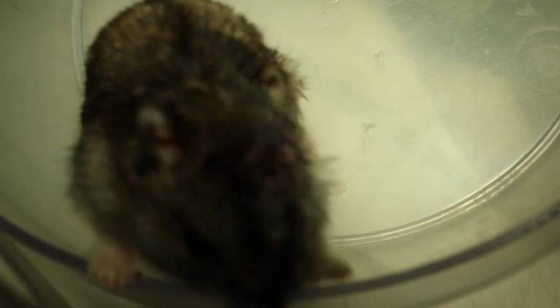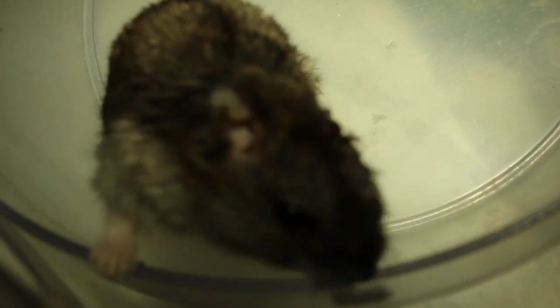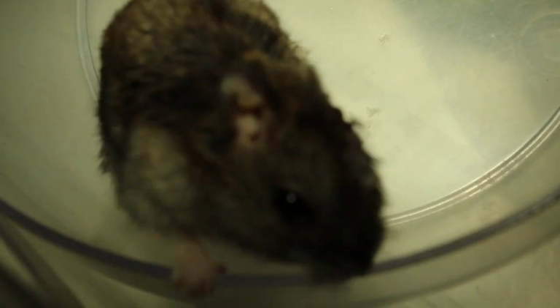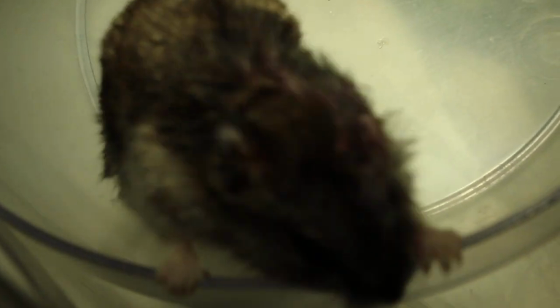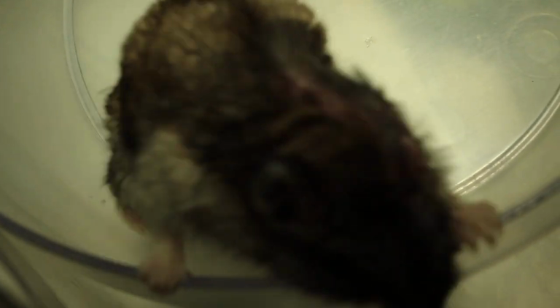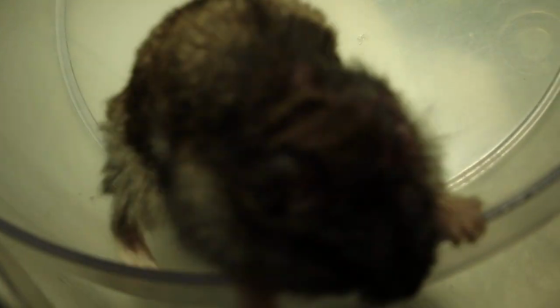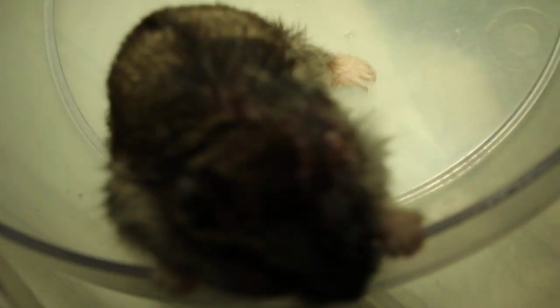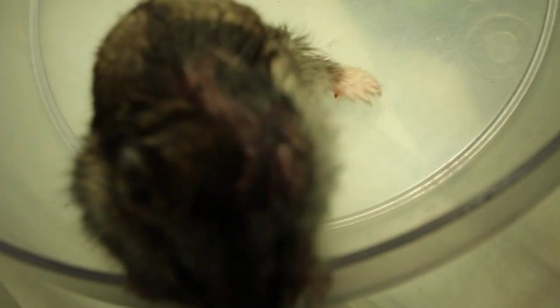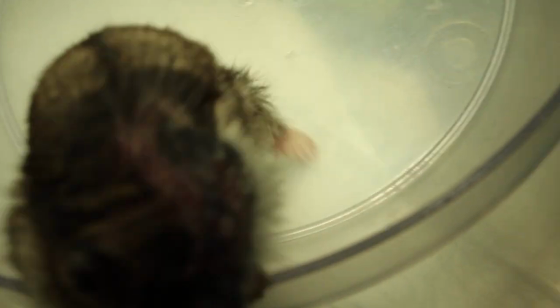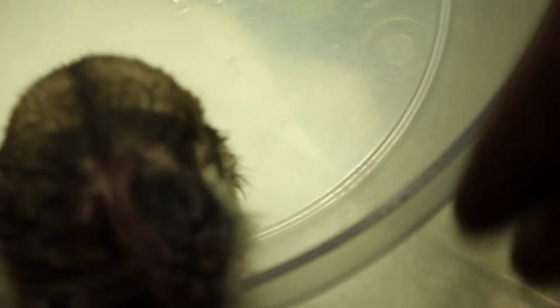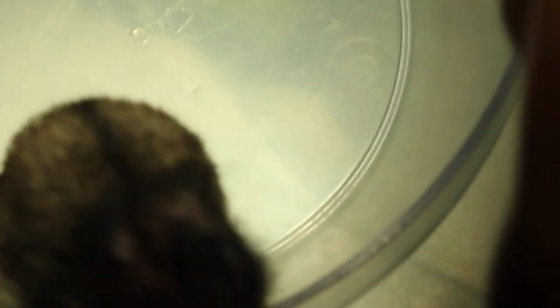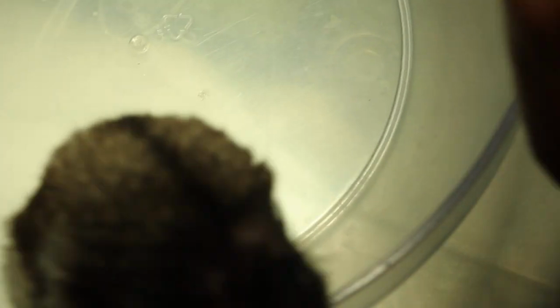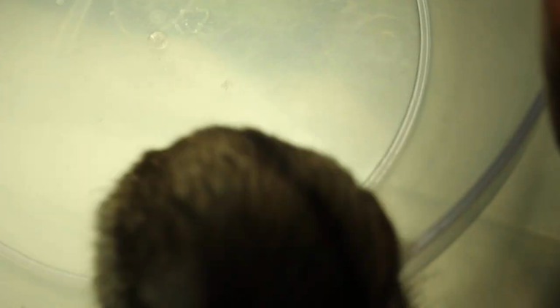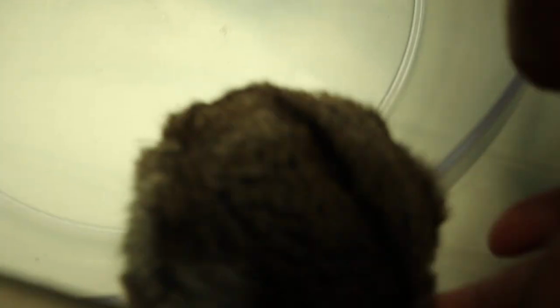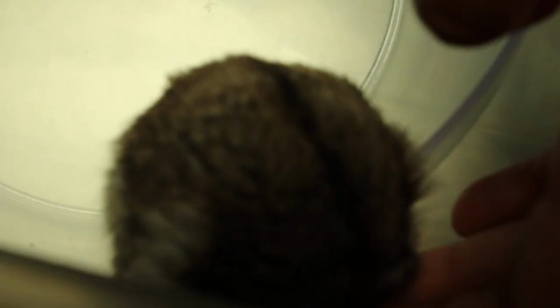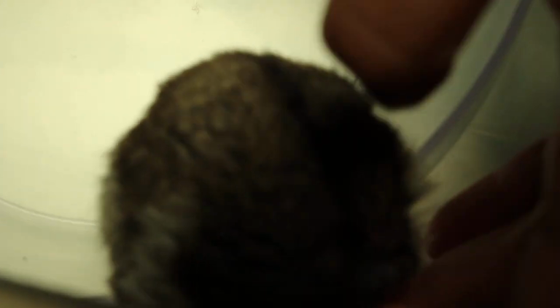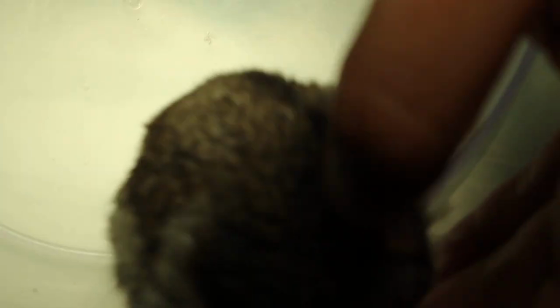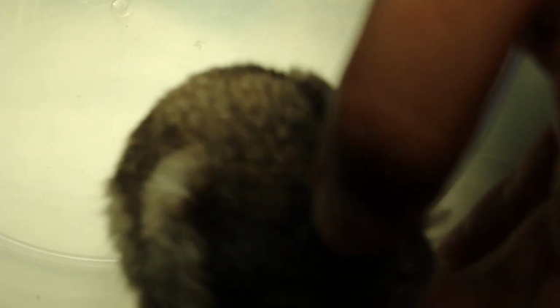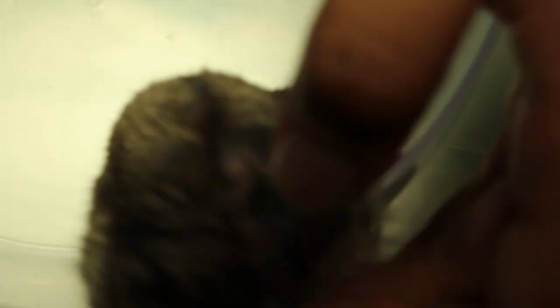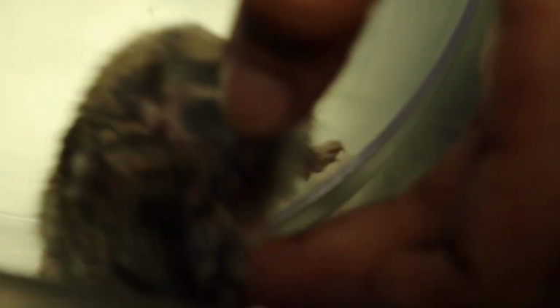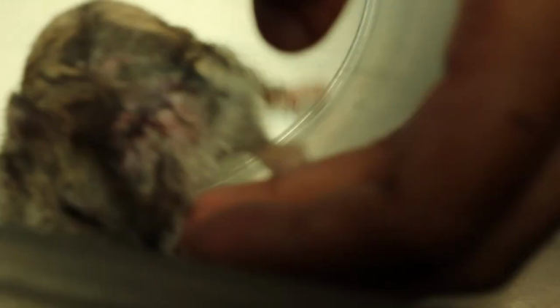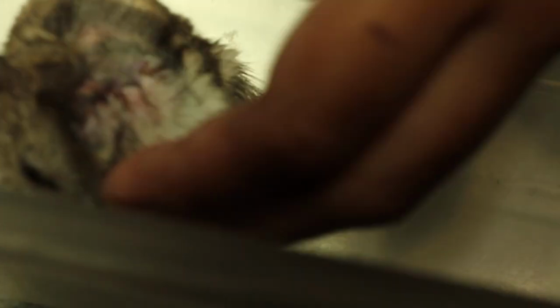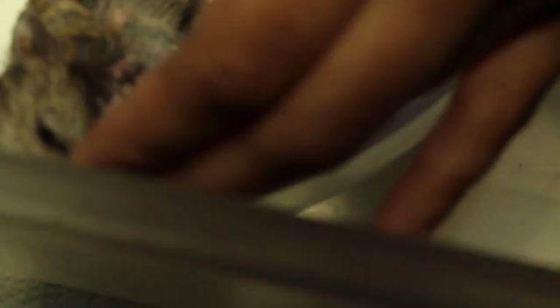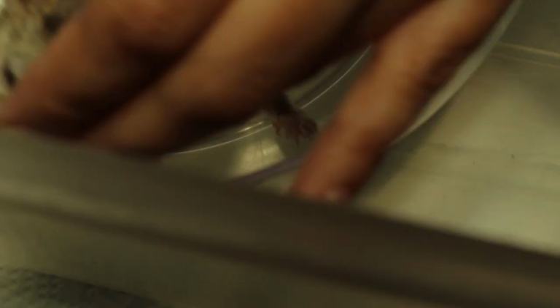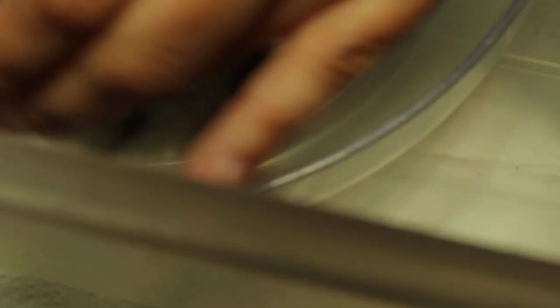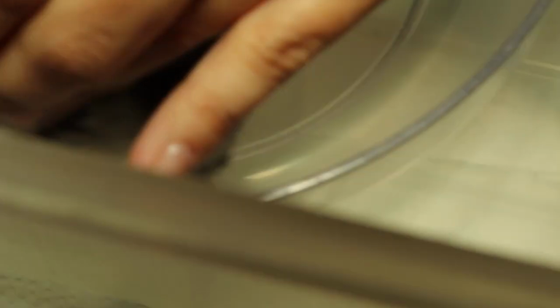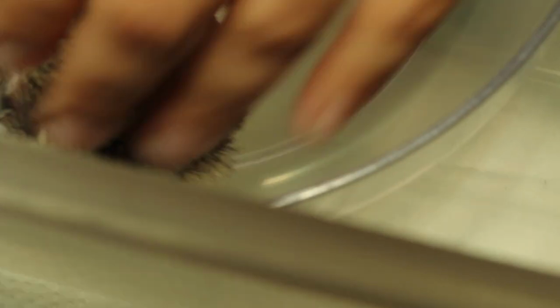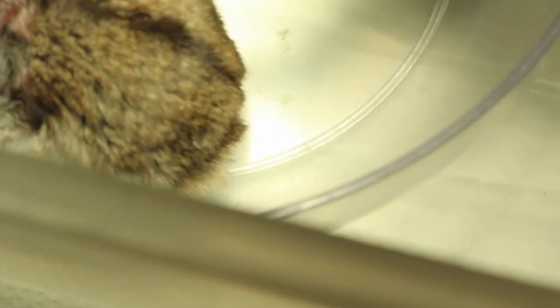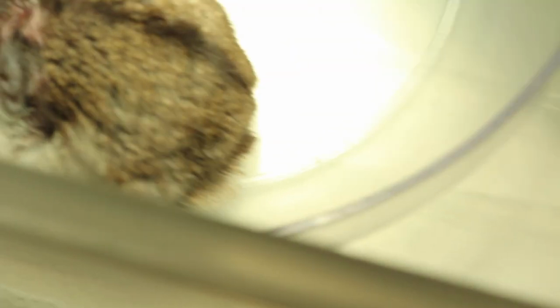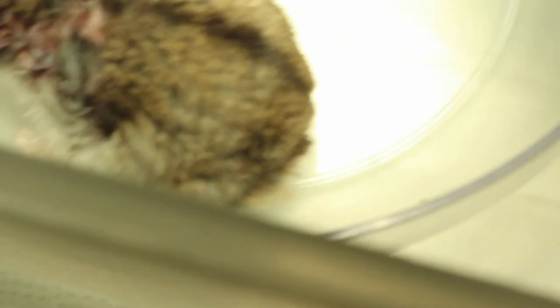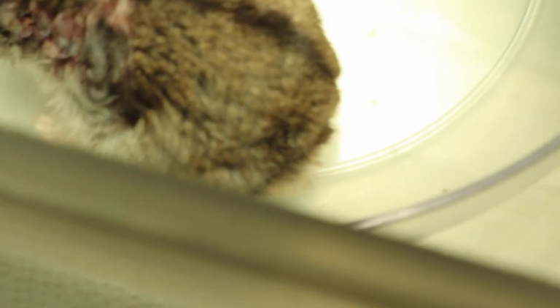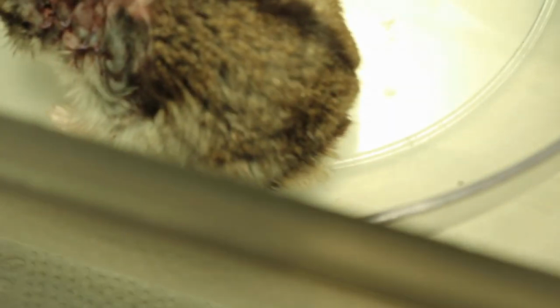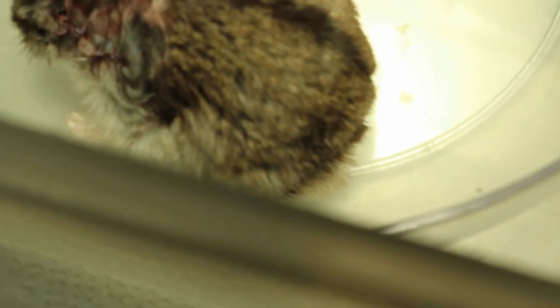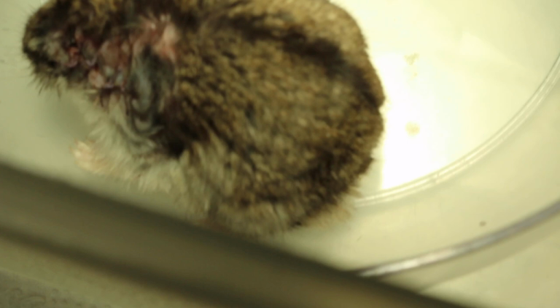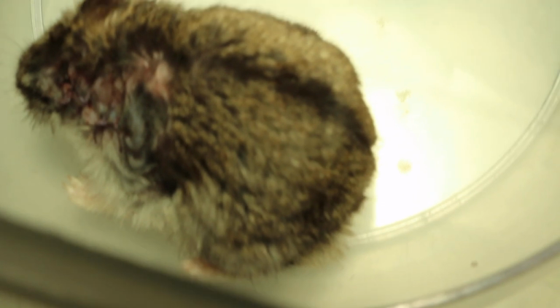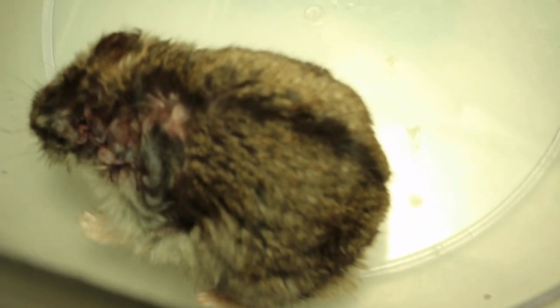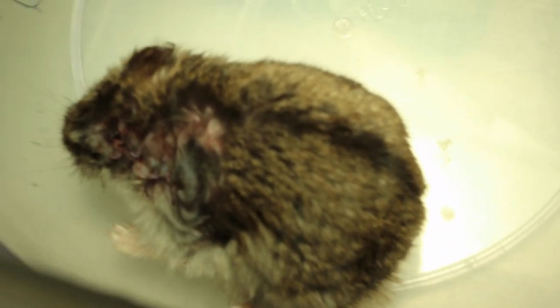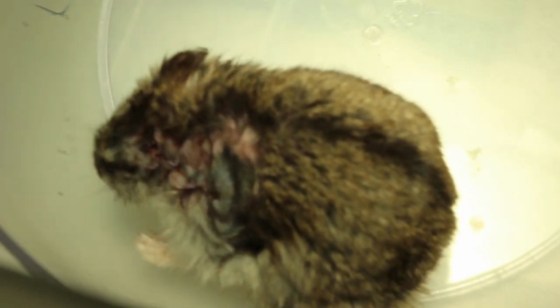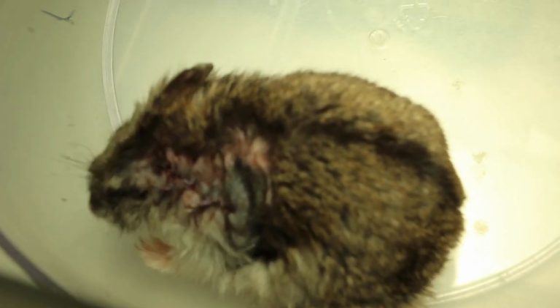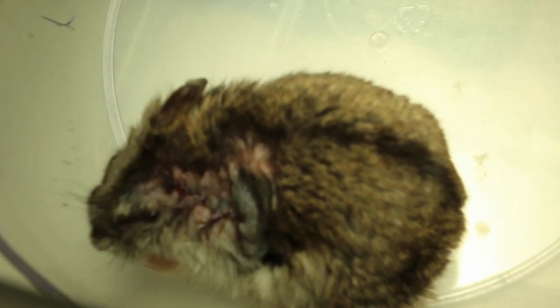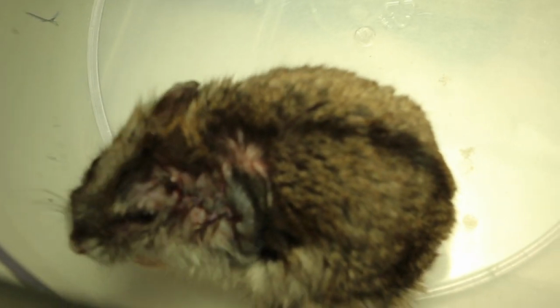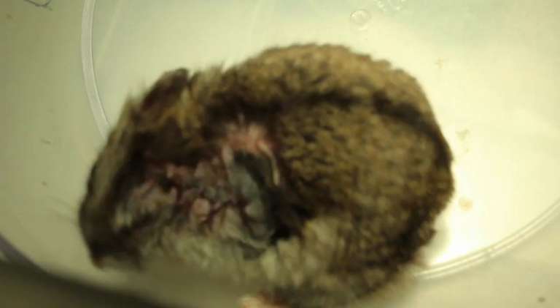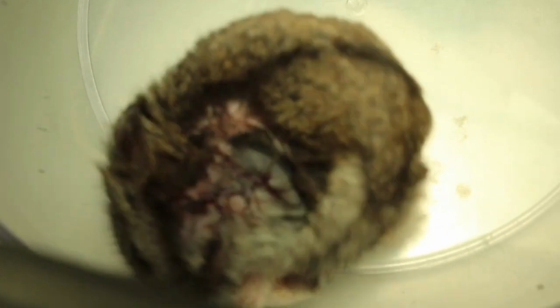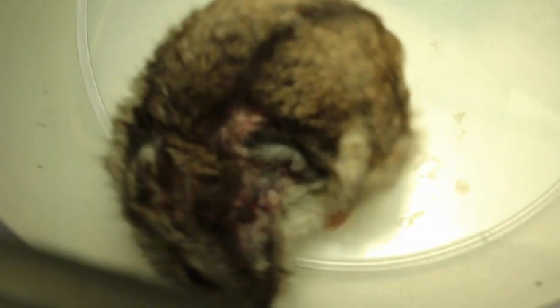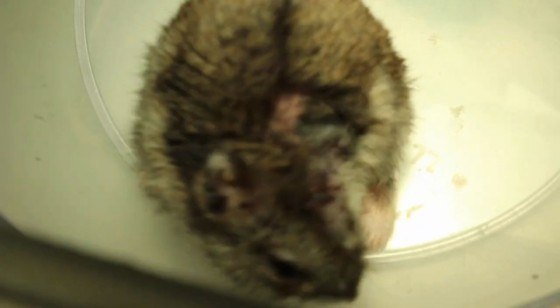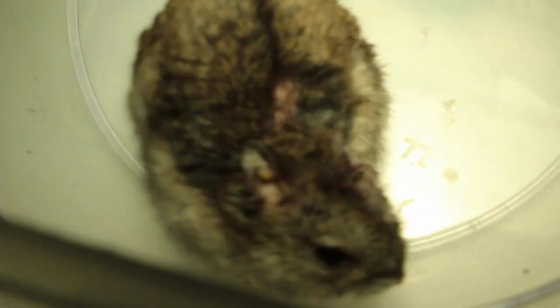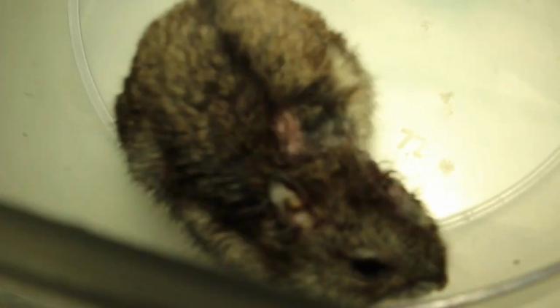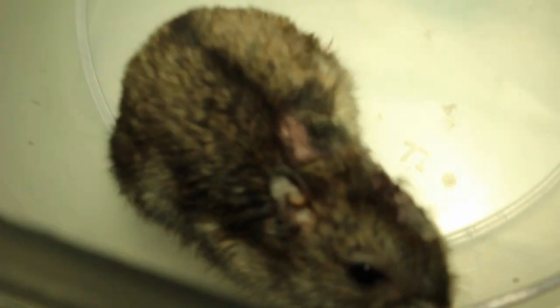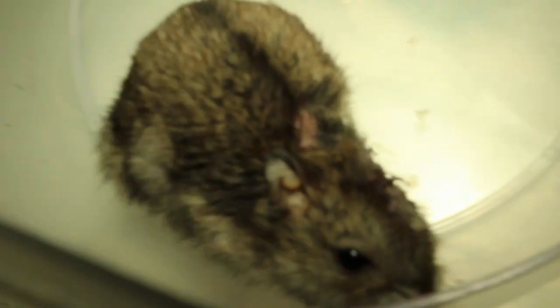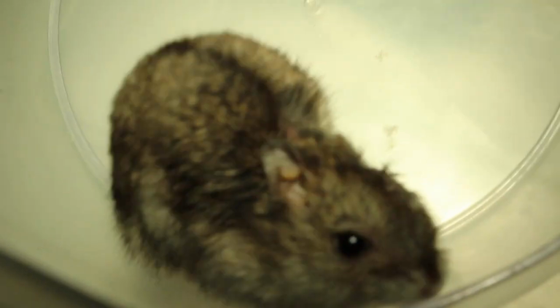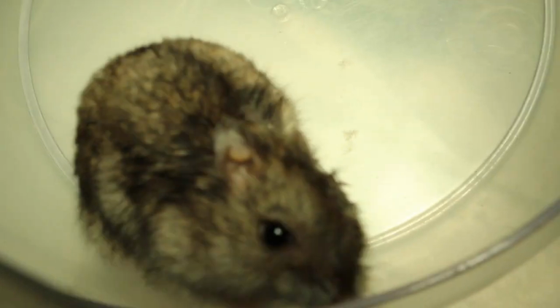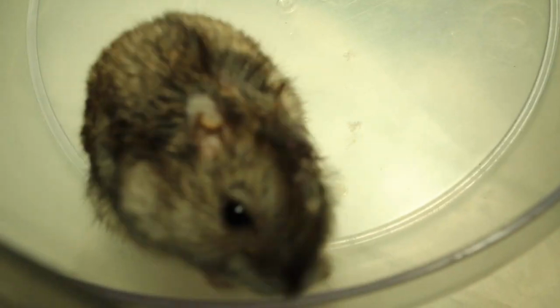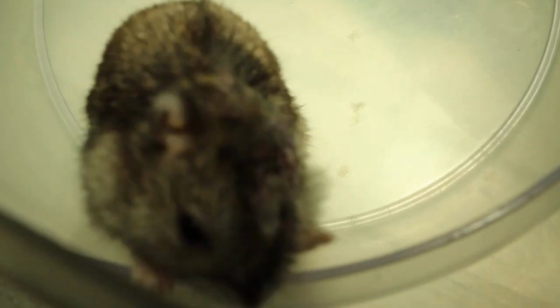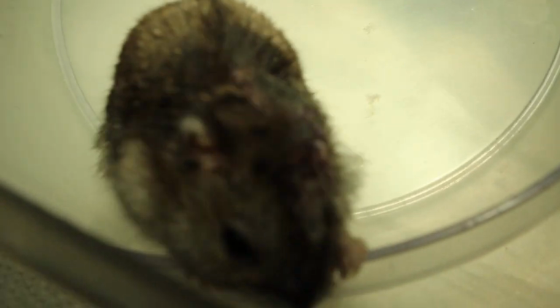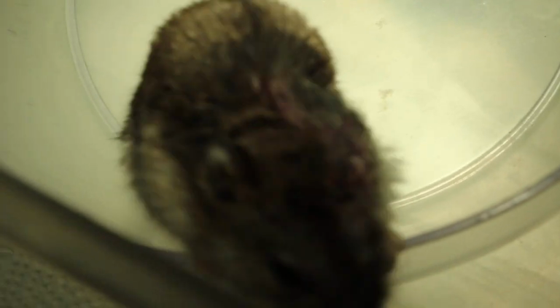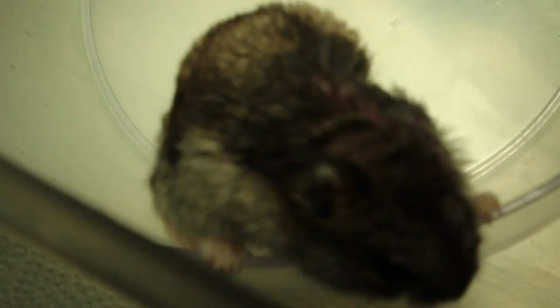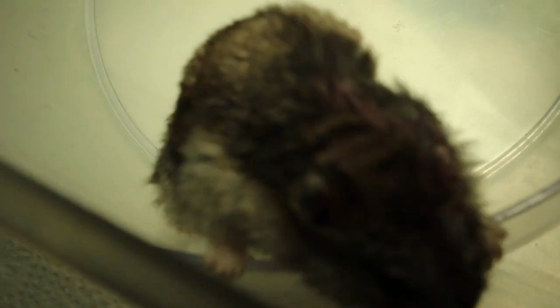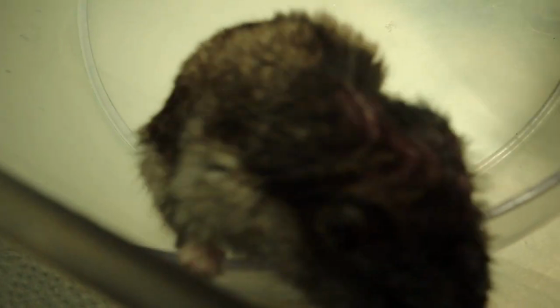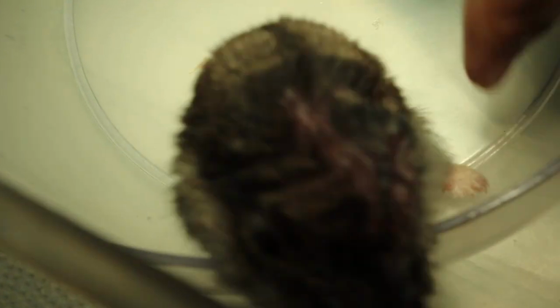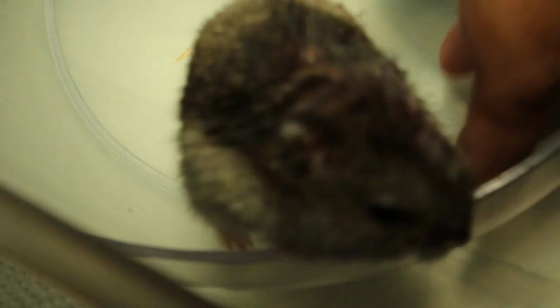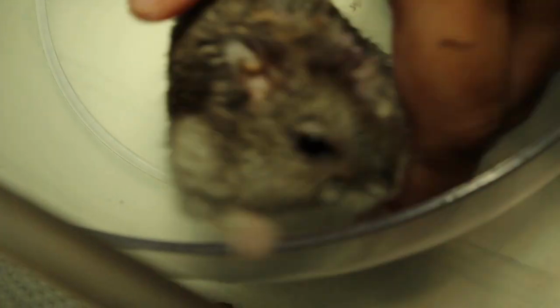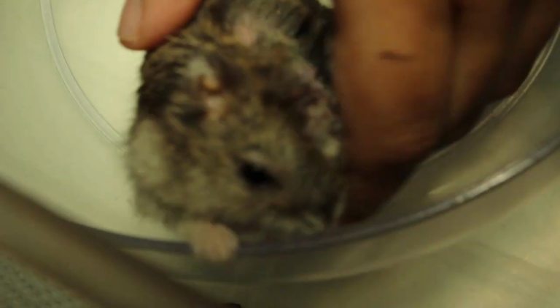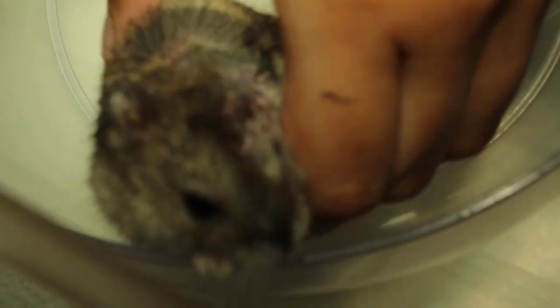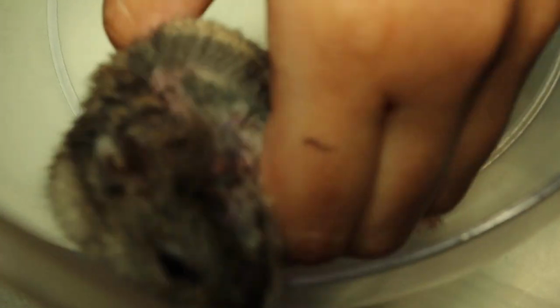Today is 20 September 2018, 3 p.m. Today is day 3 of inpatient treatment.